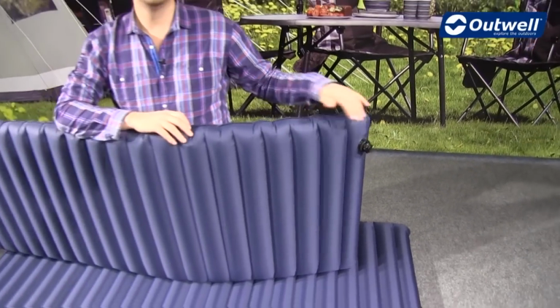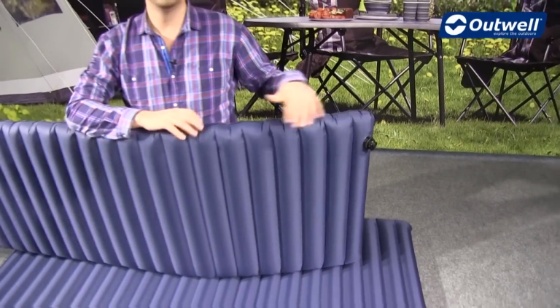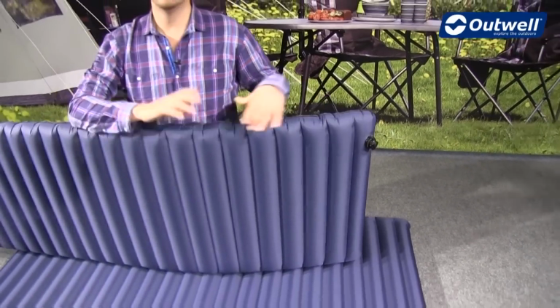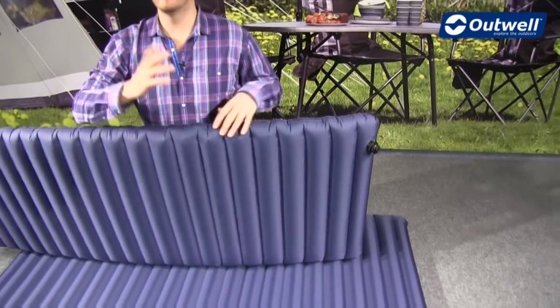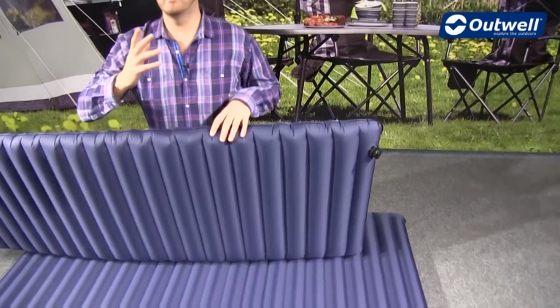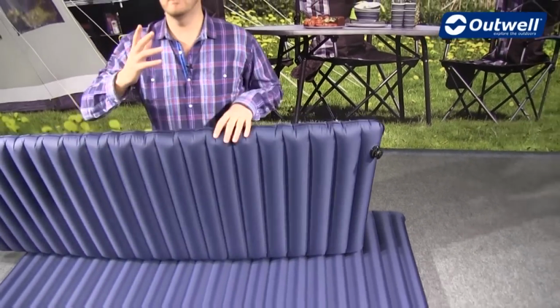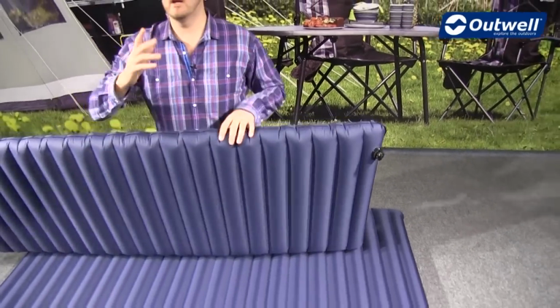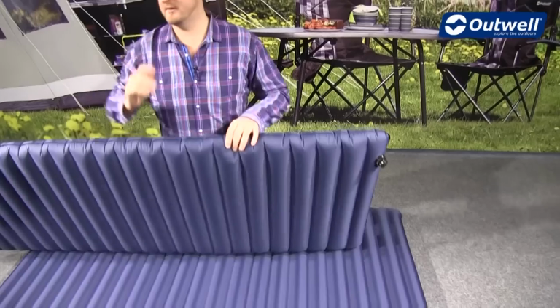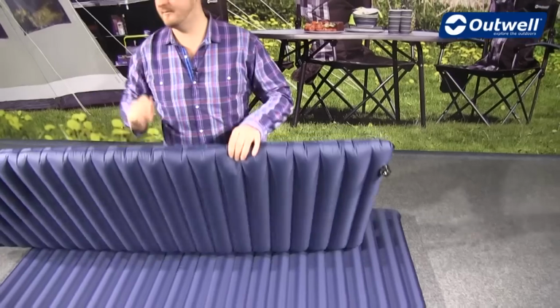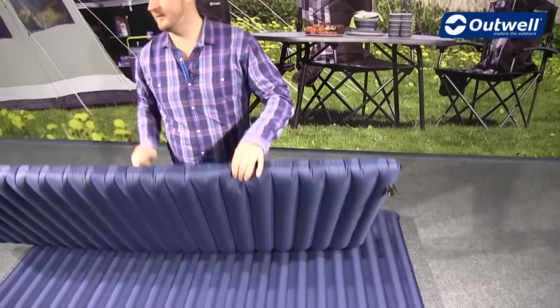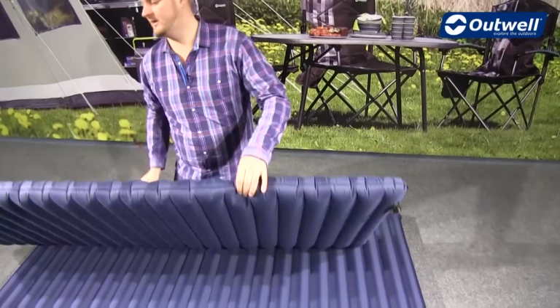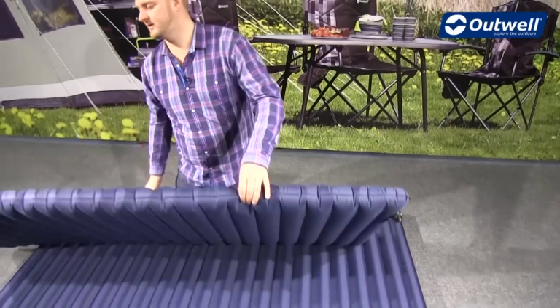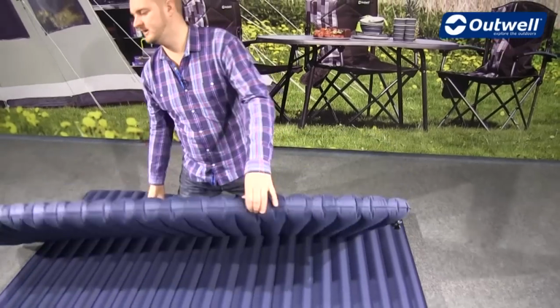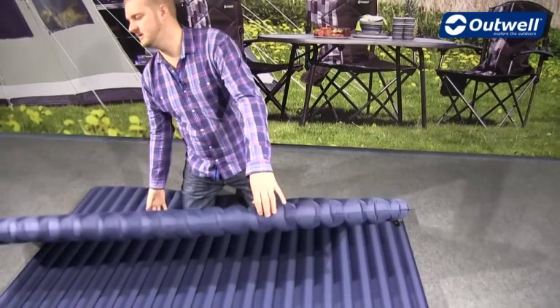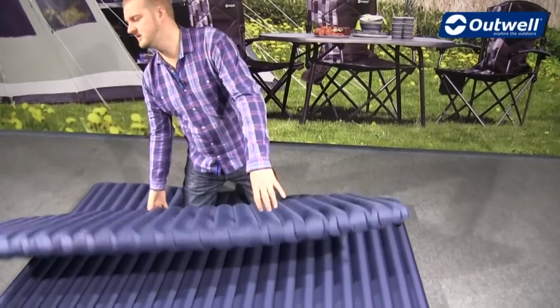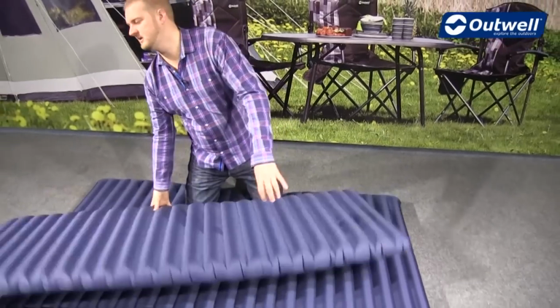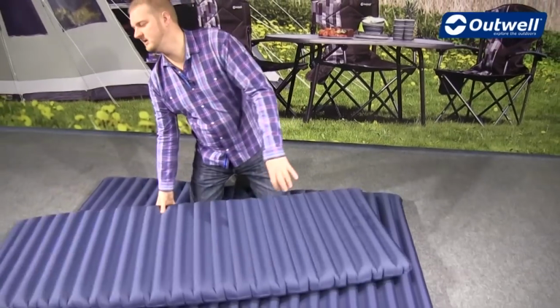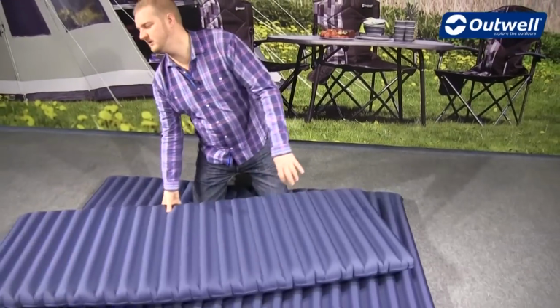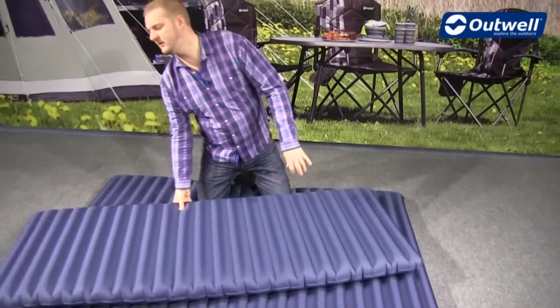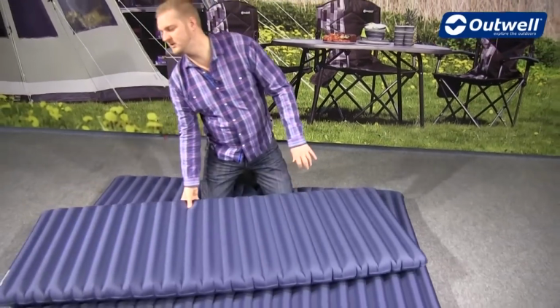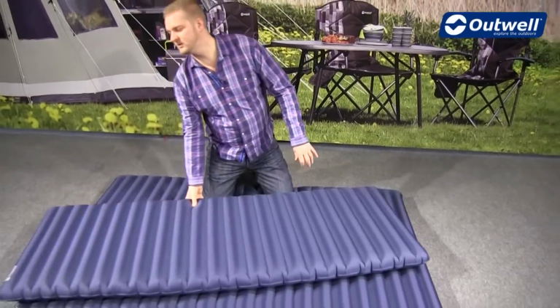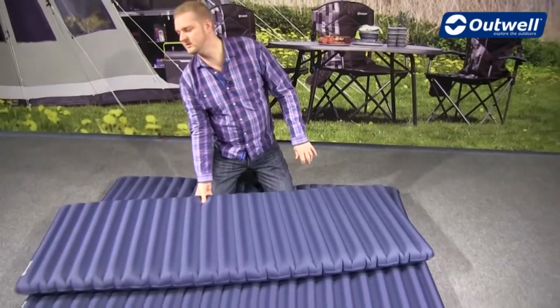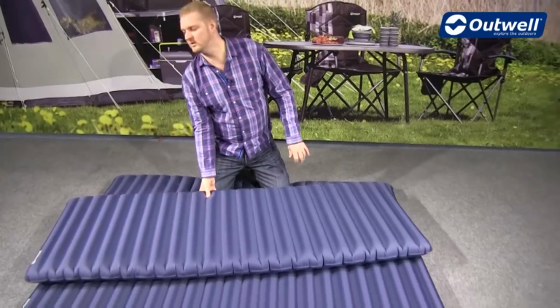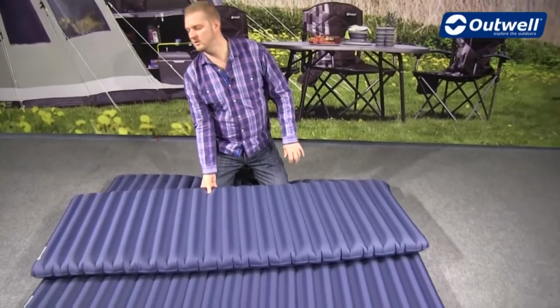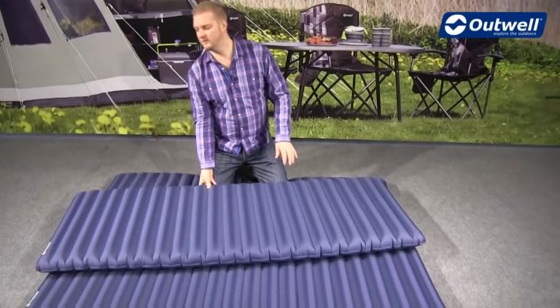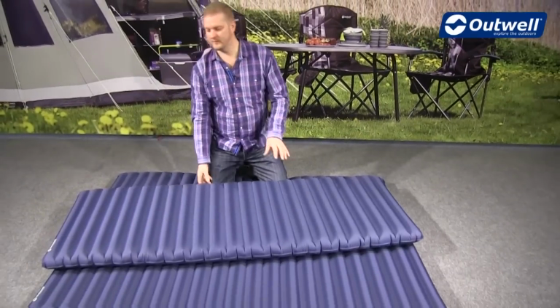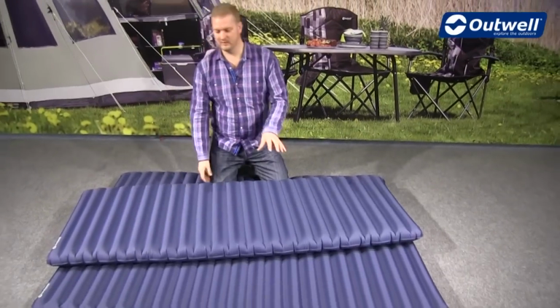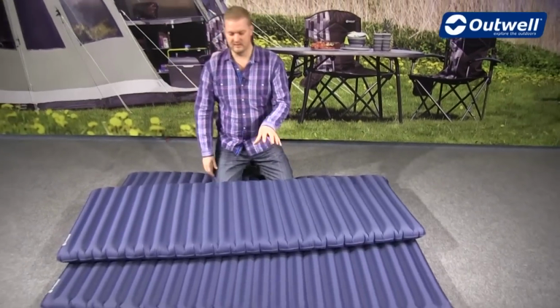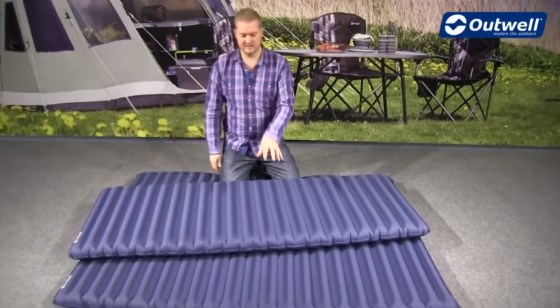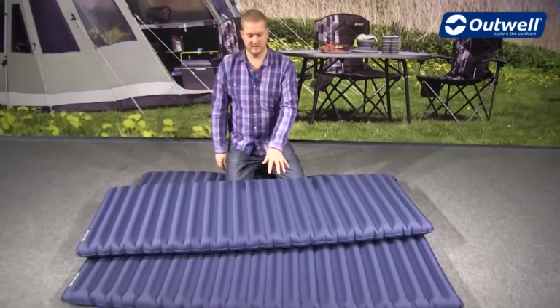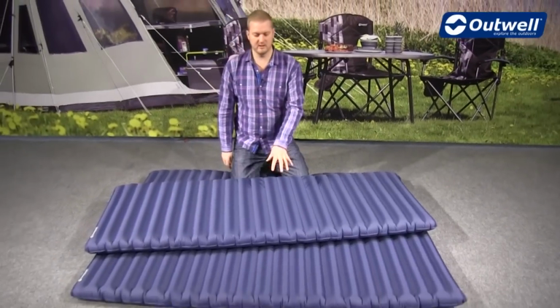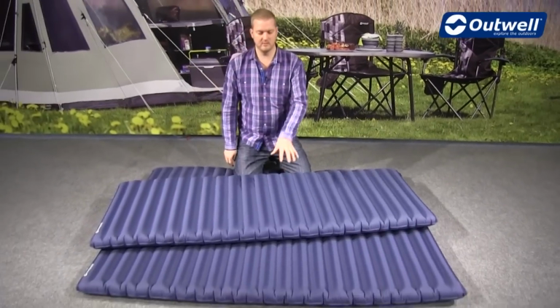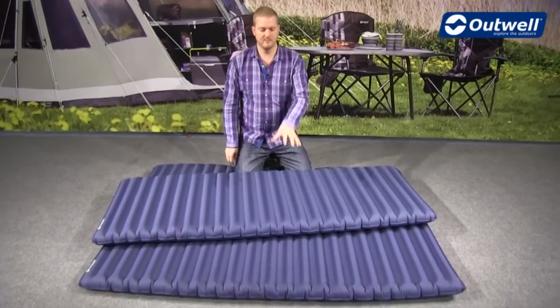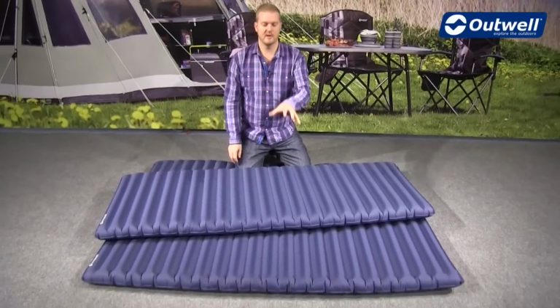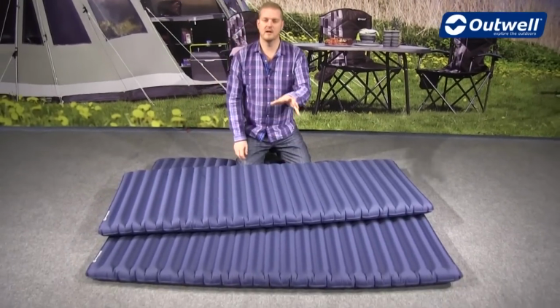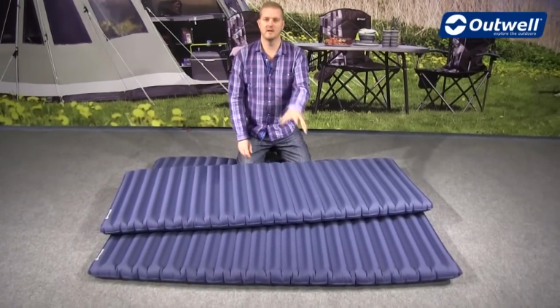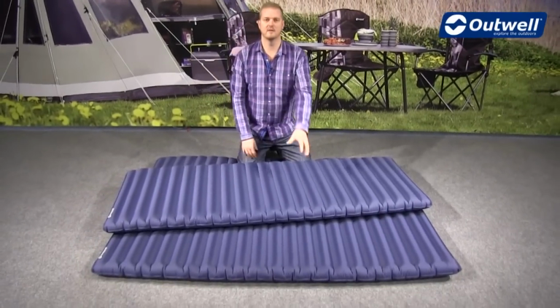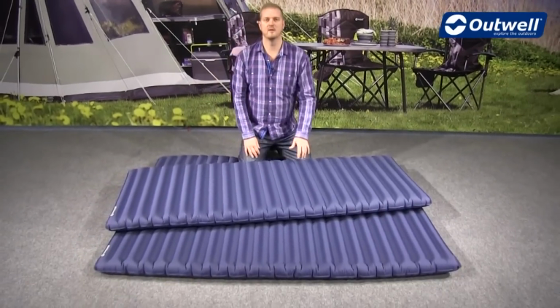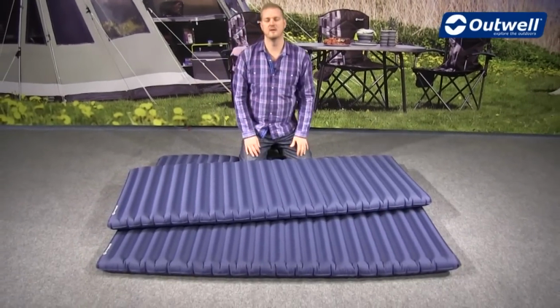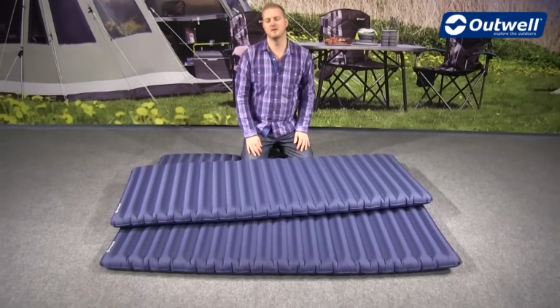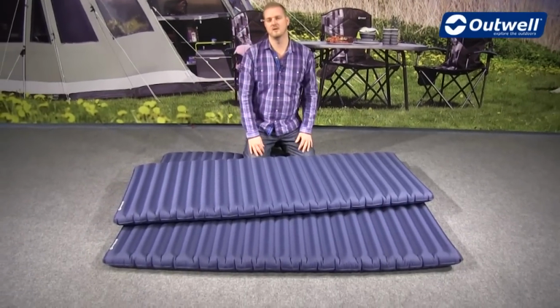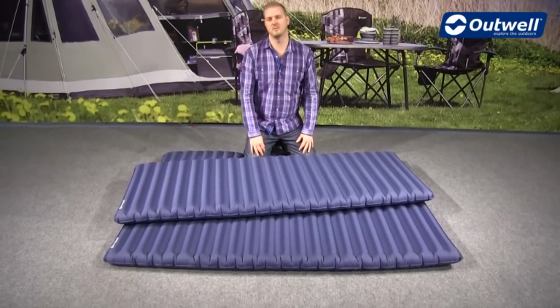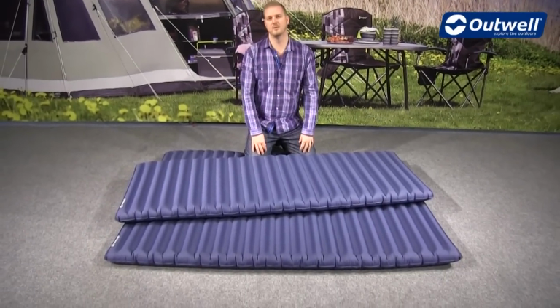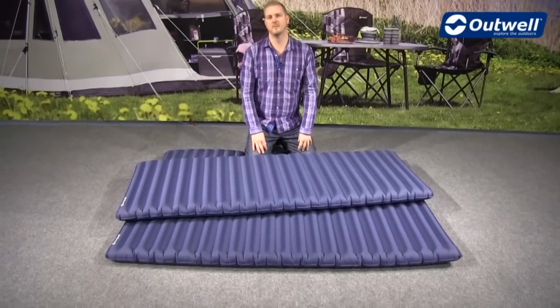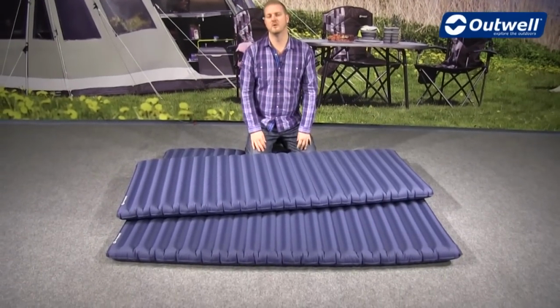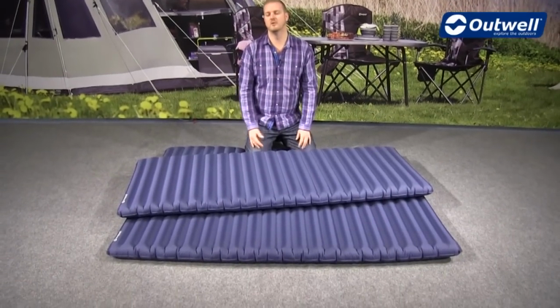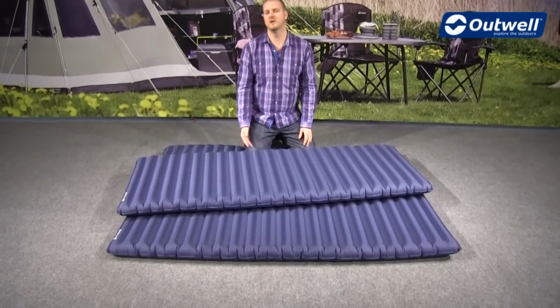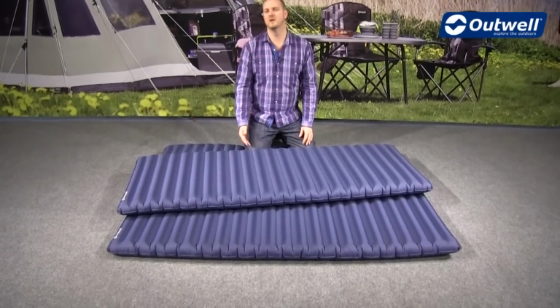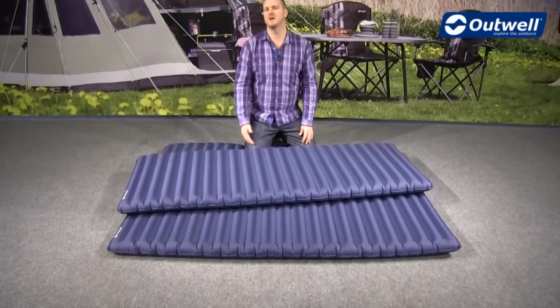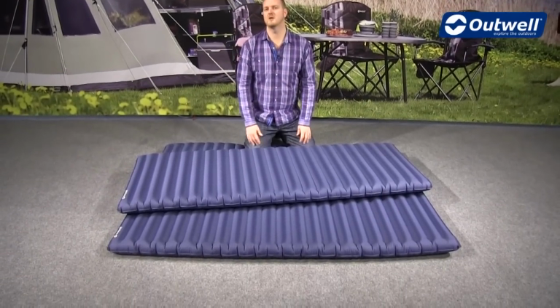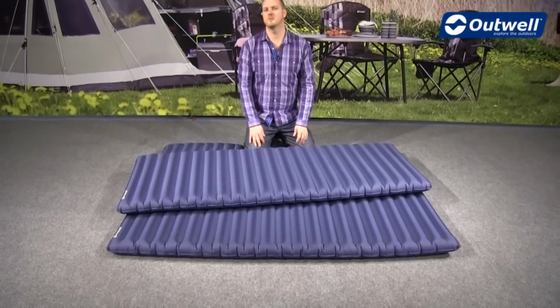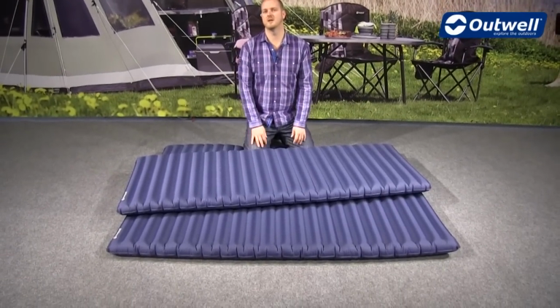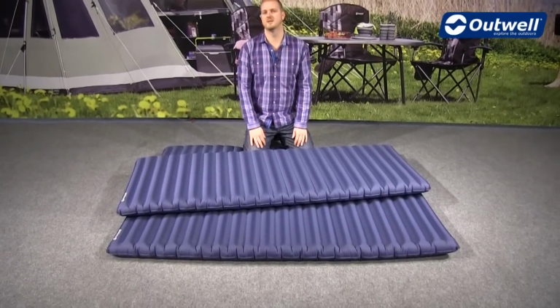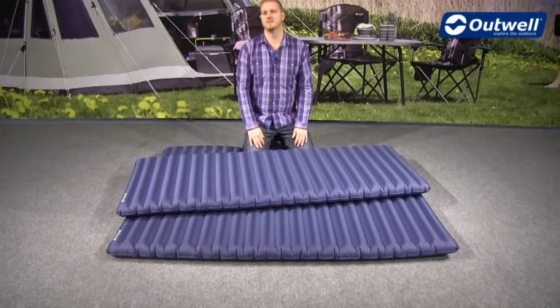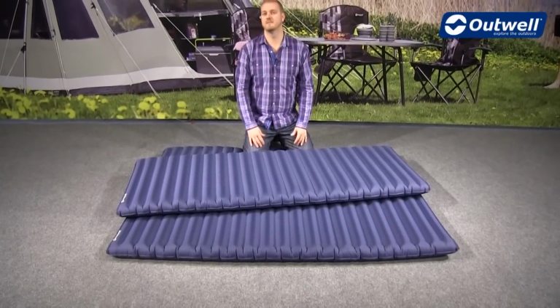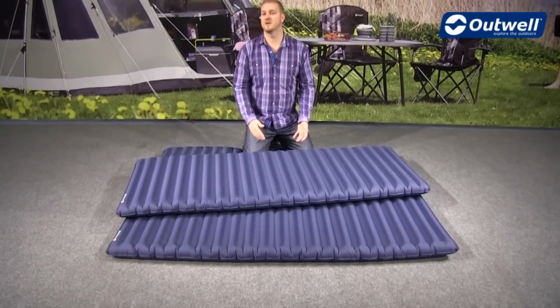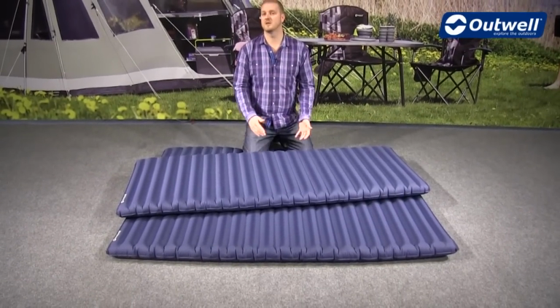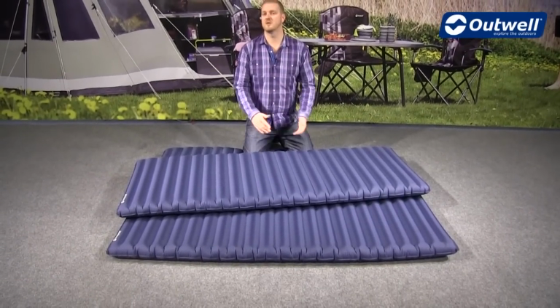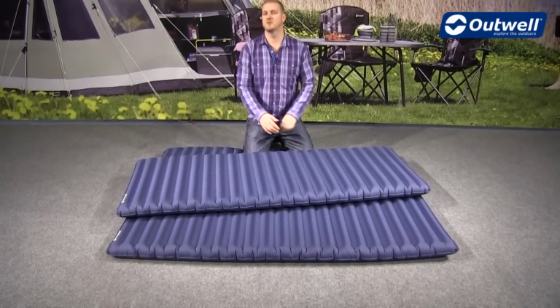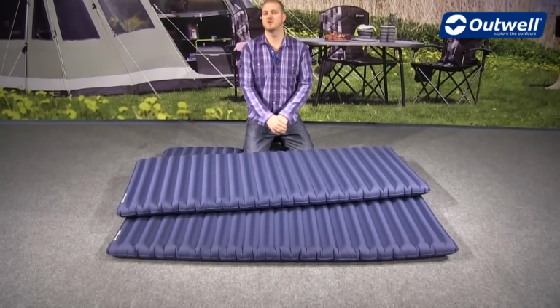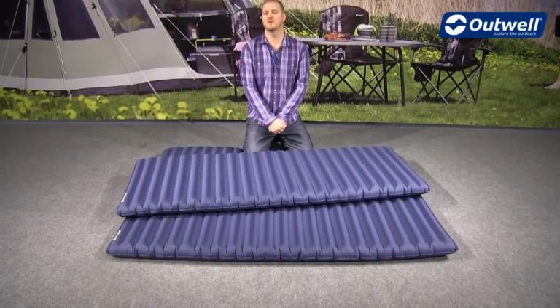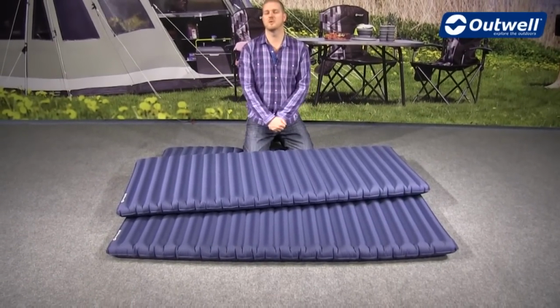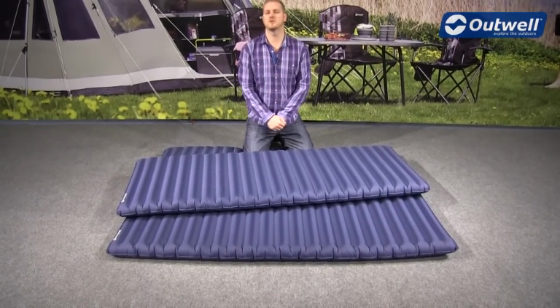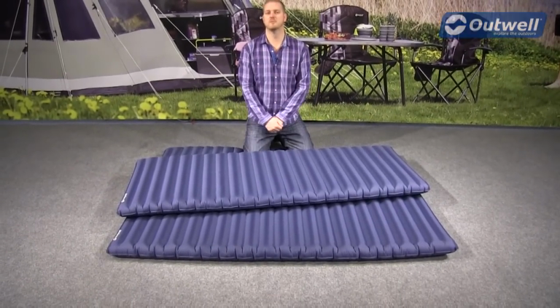So there you have it, those are the features of the single and the double real airbeds. Thanks very much for watching.